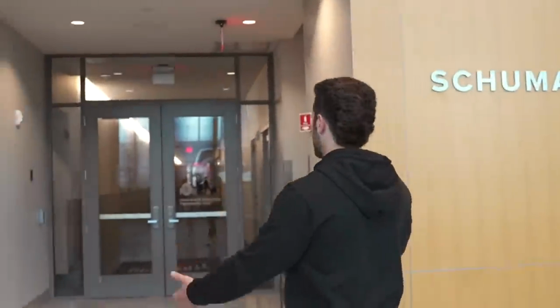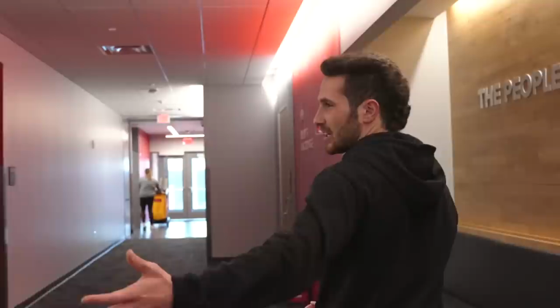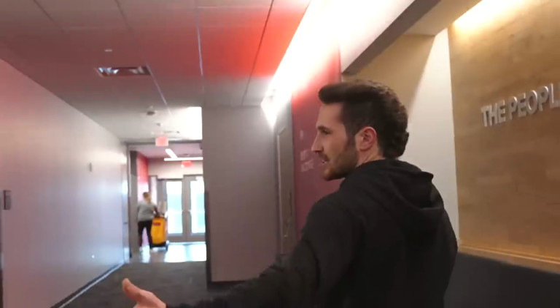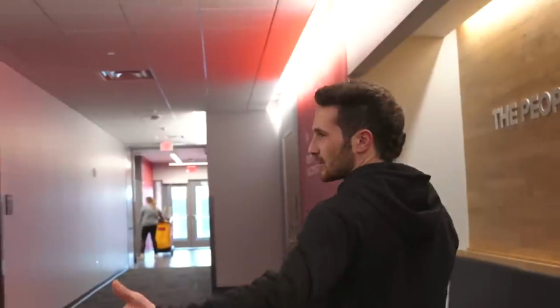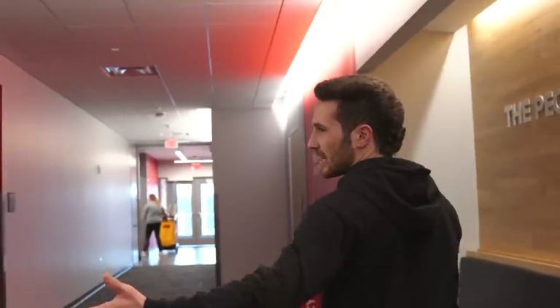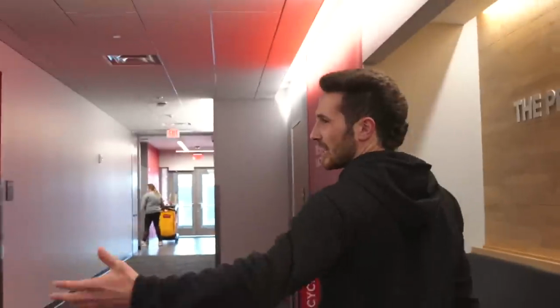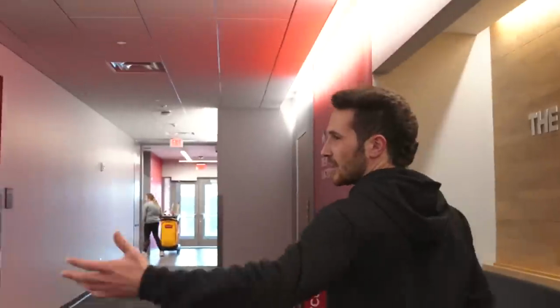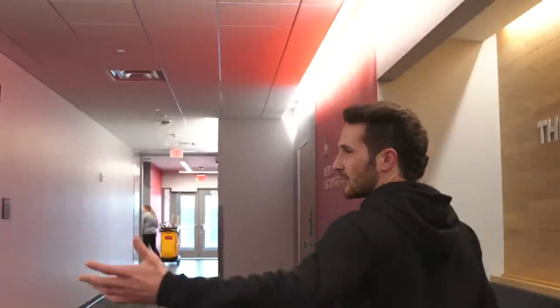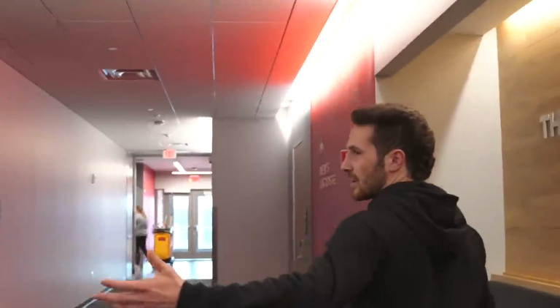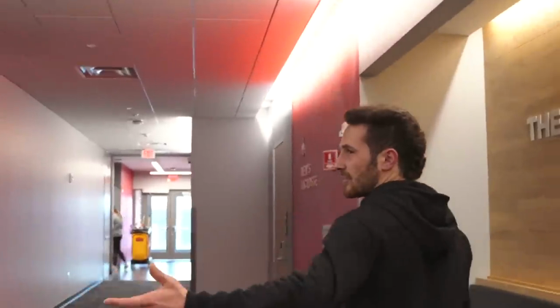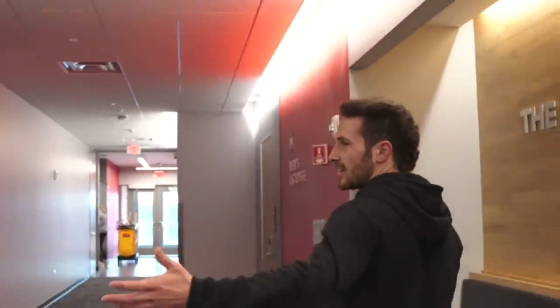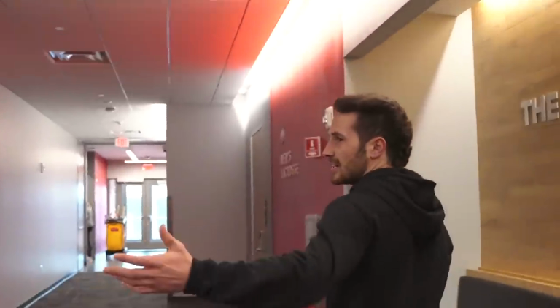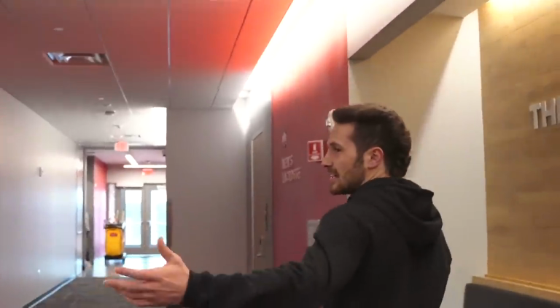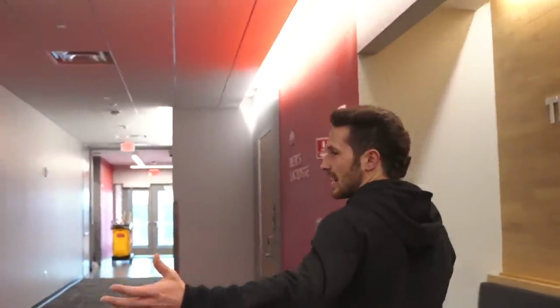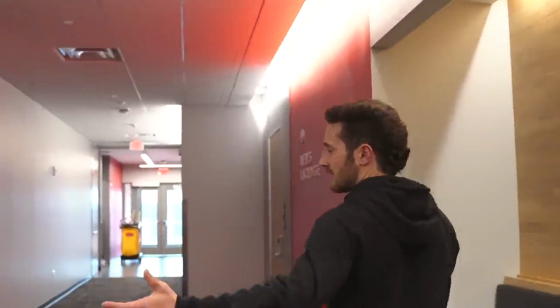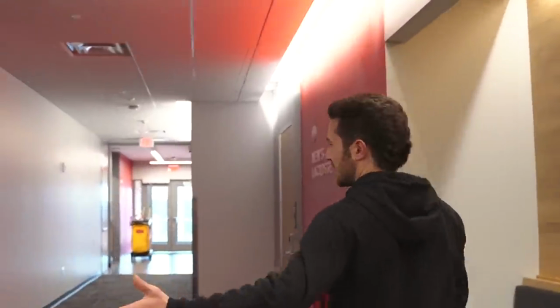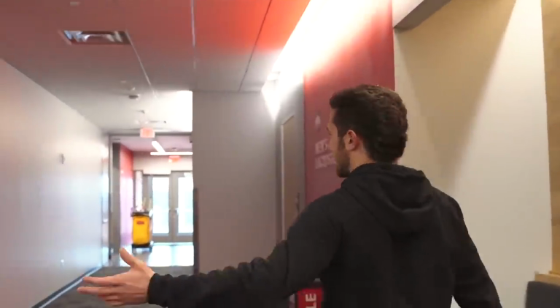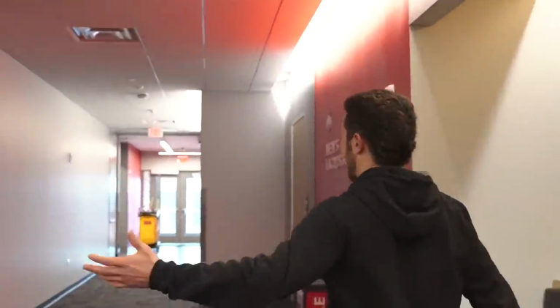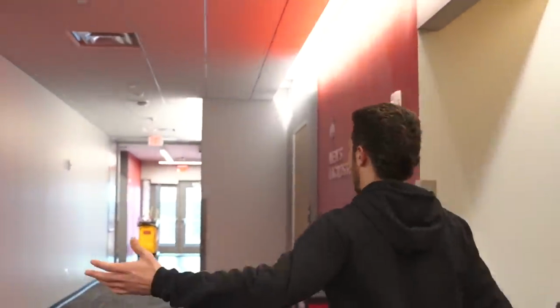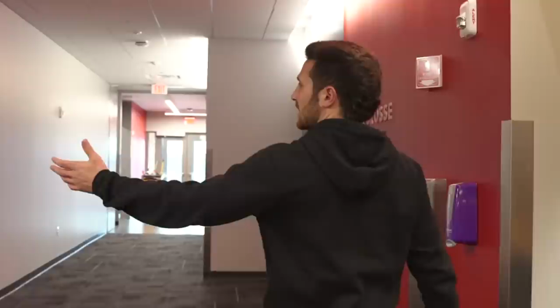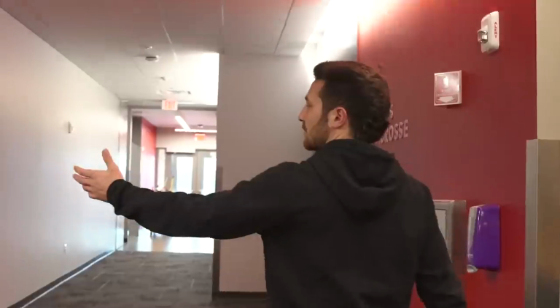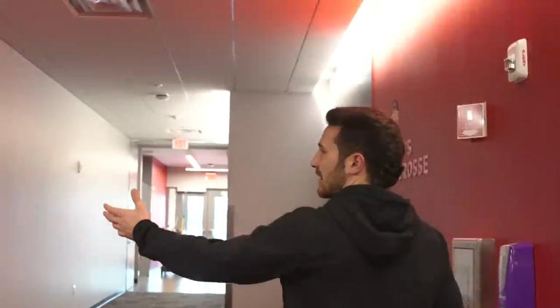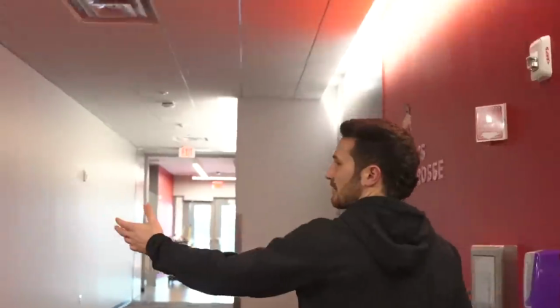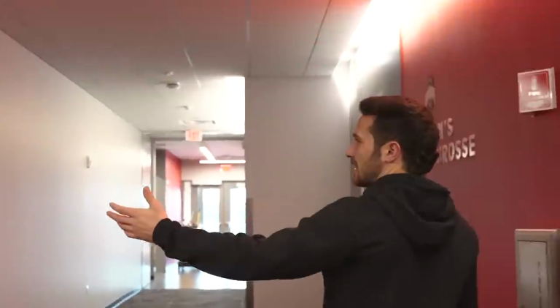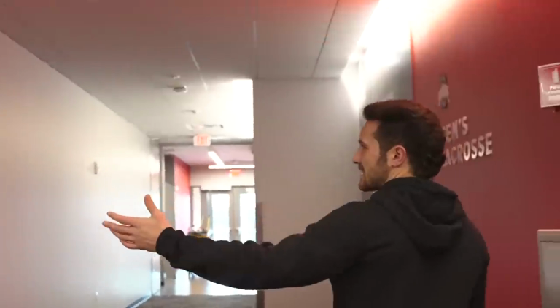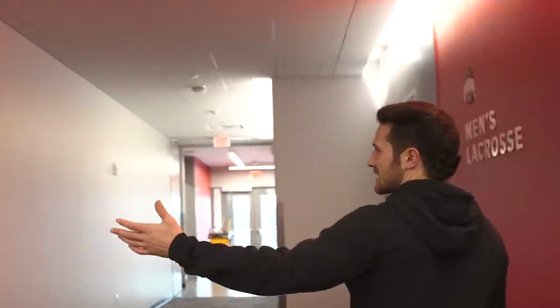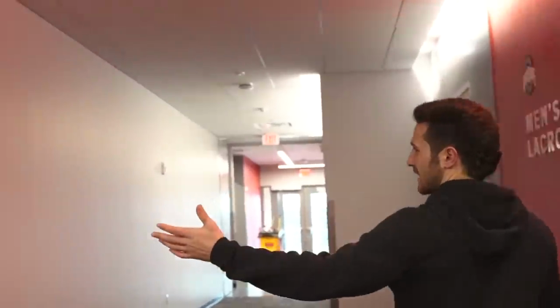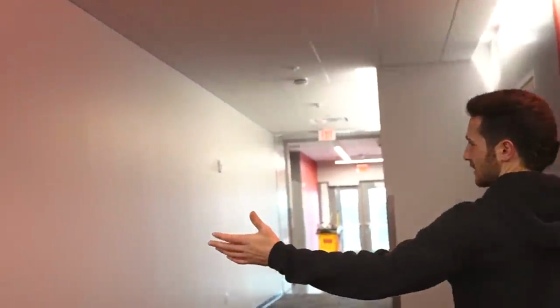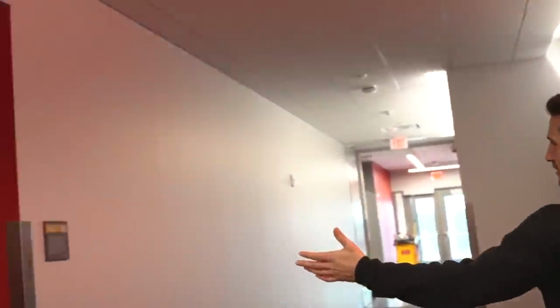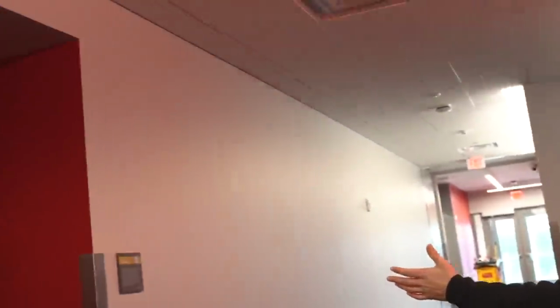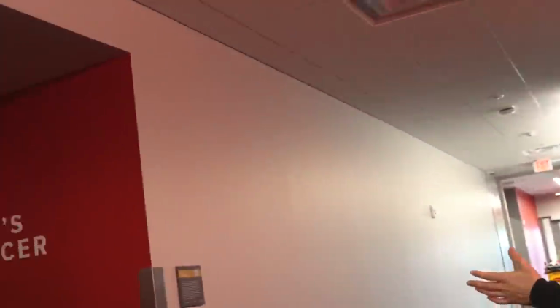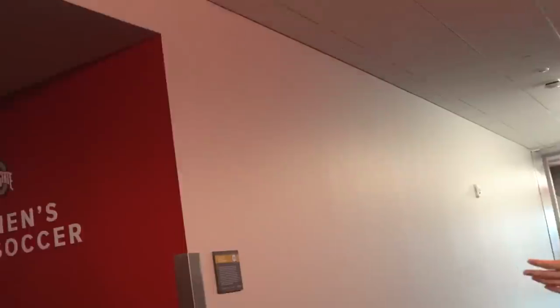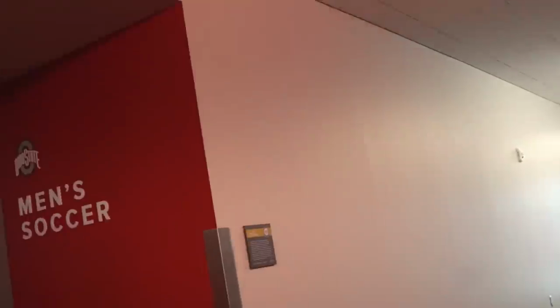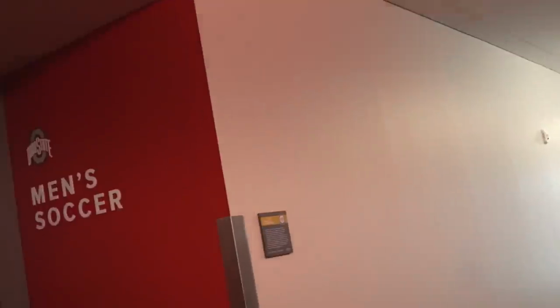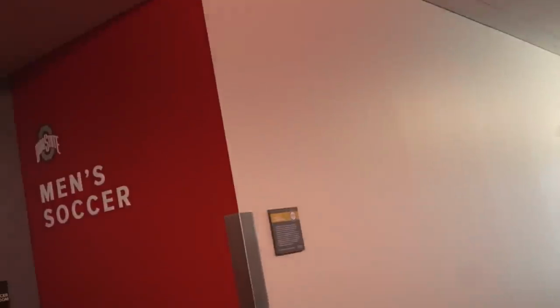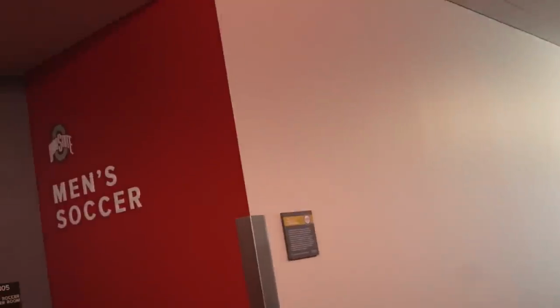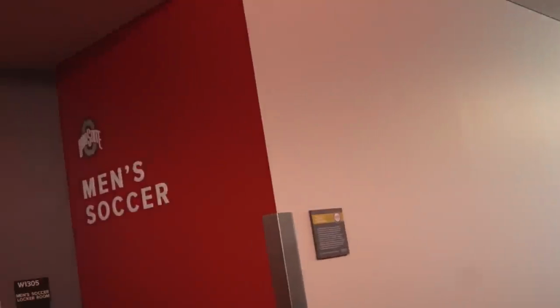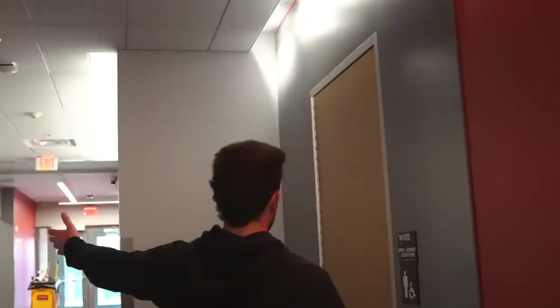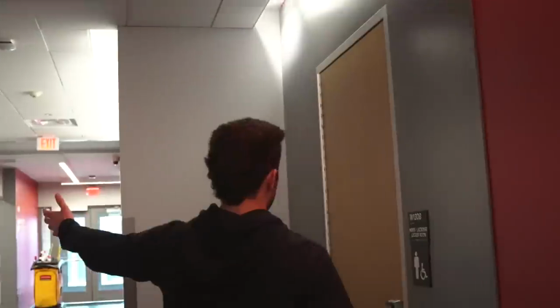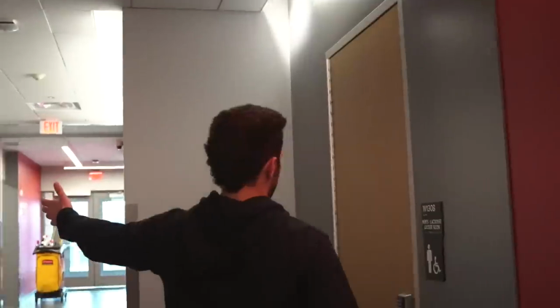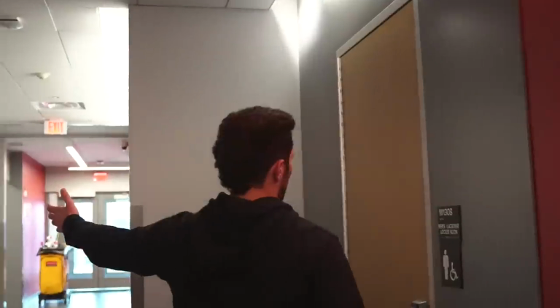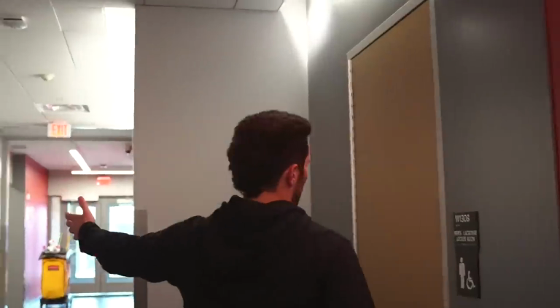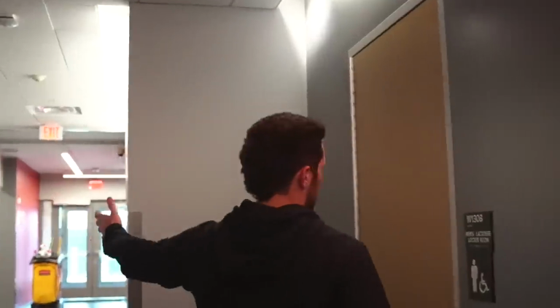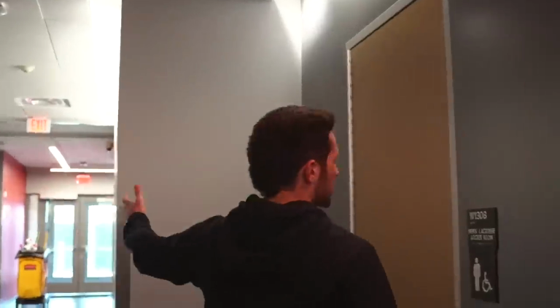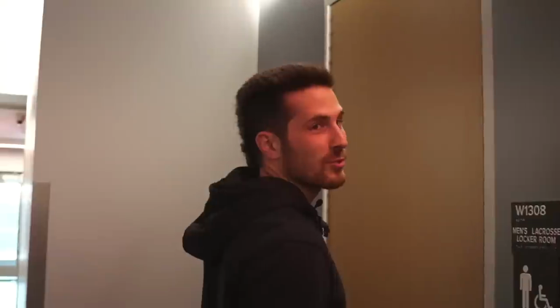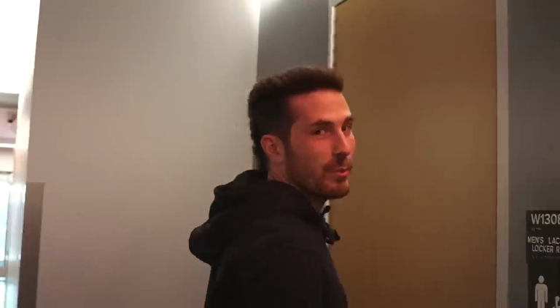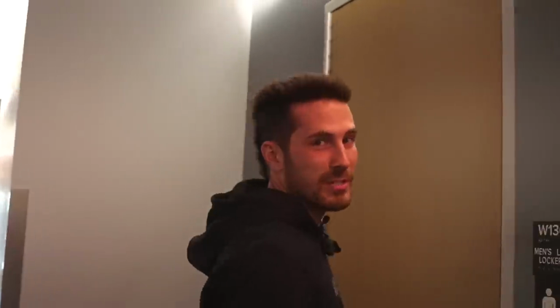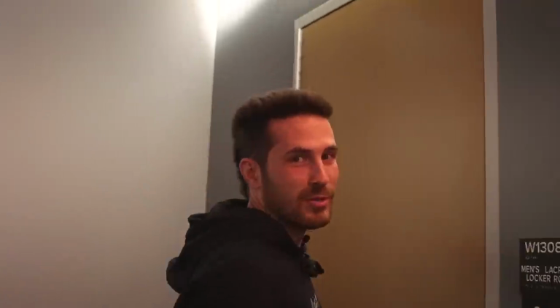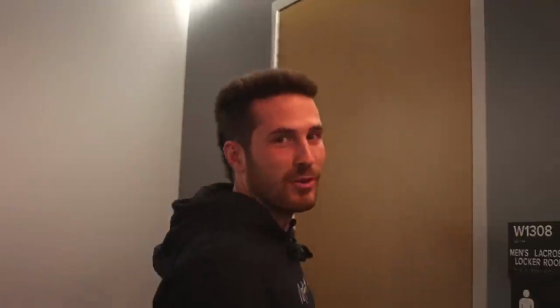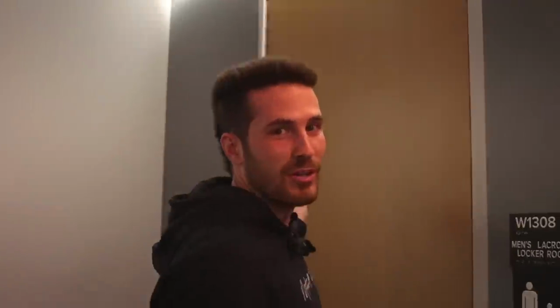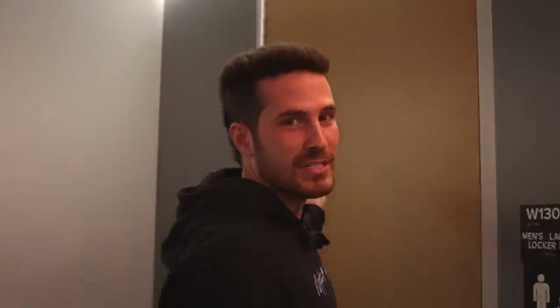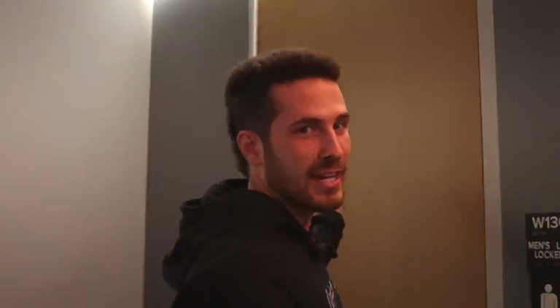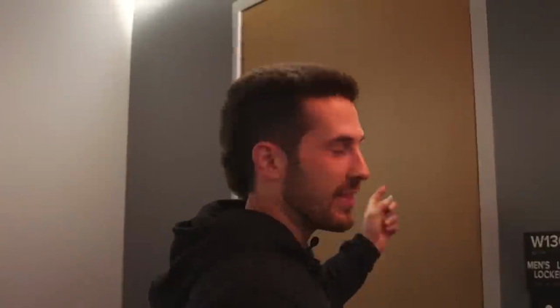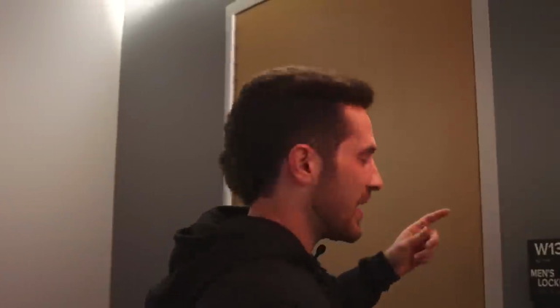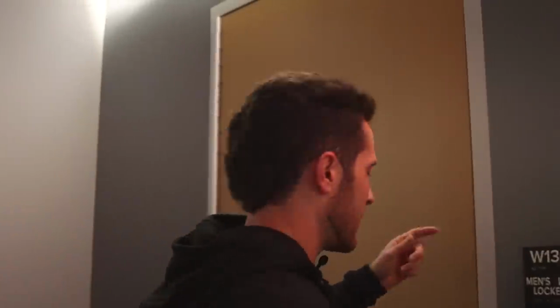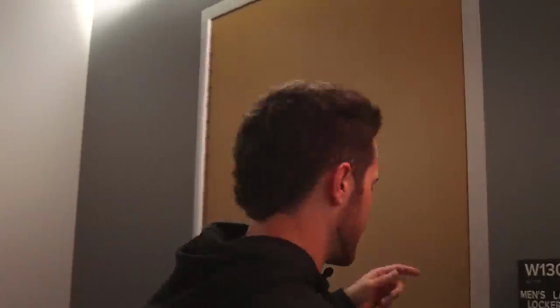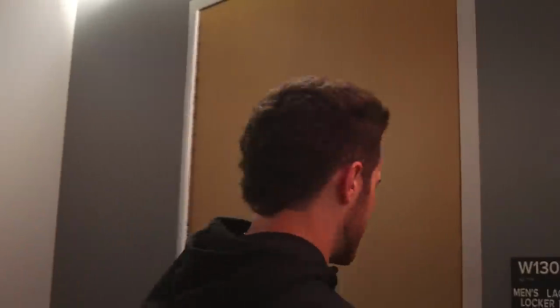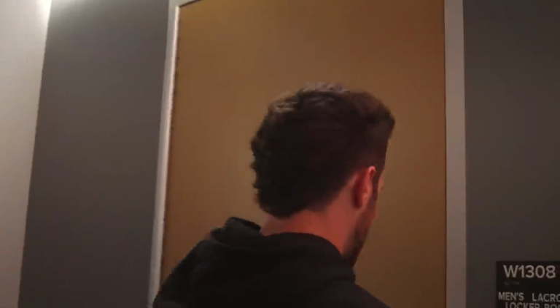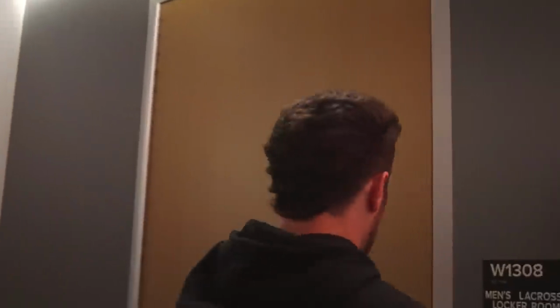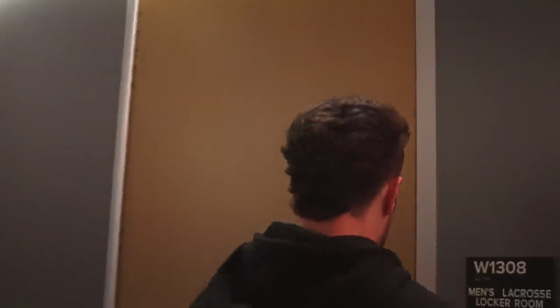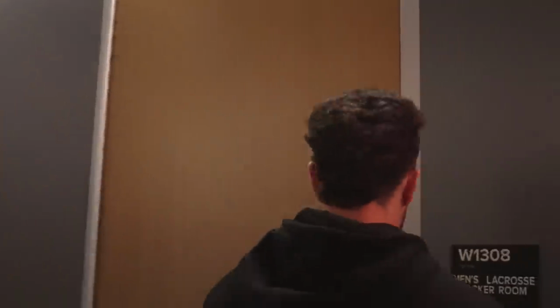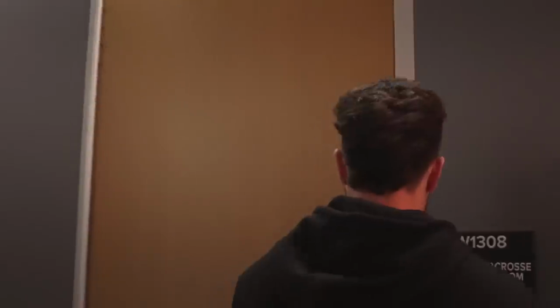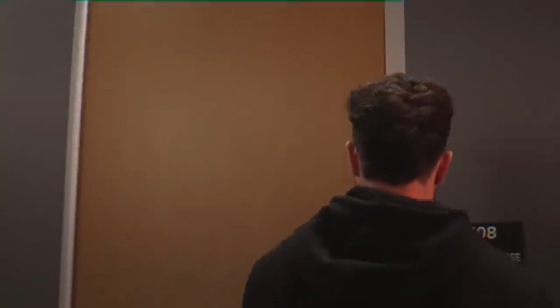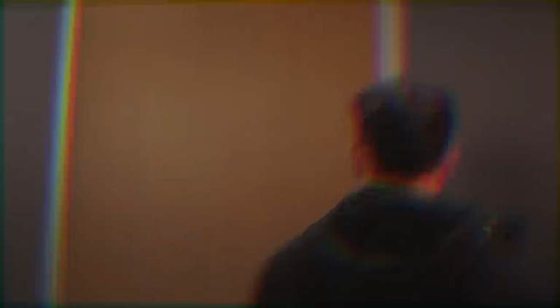Nutritionist right here if we ever need to dive into that. We have the men's soccer locker room here, women's soccer, women's lacrosse down there, and this is our locker room.